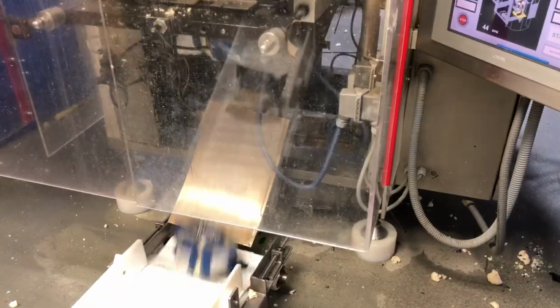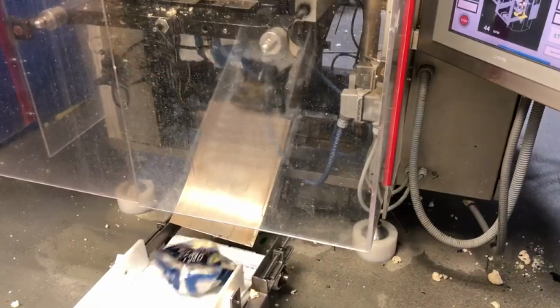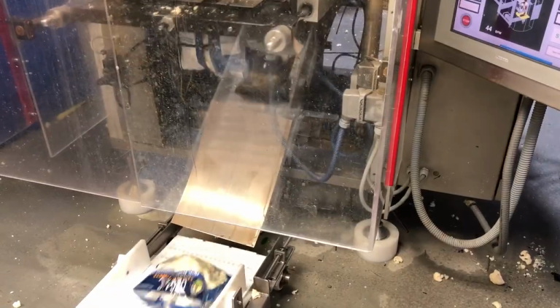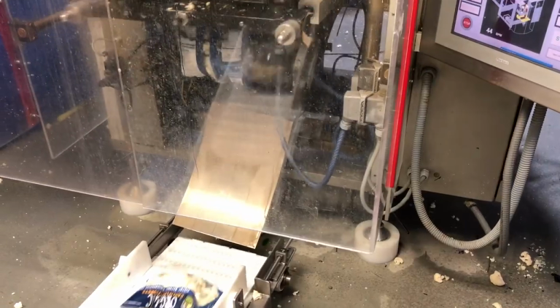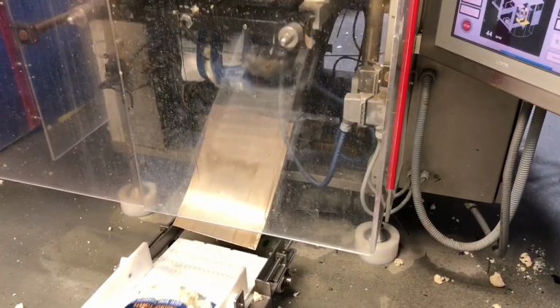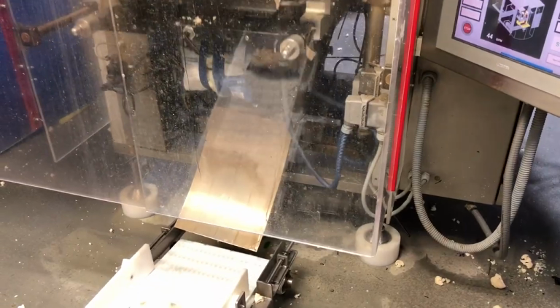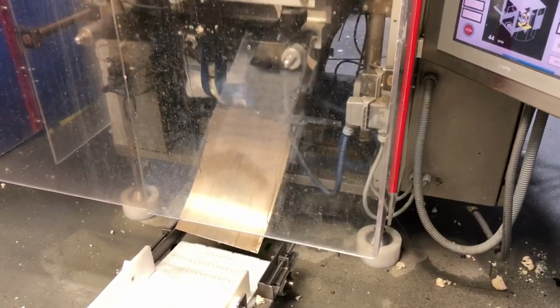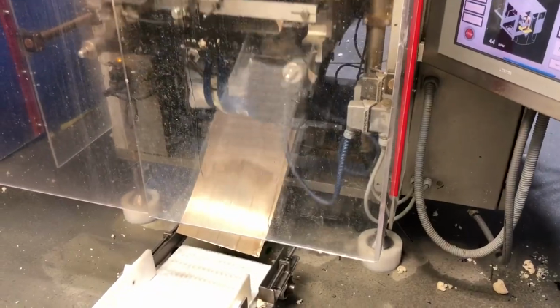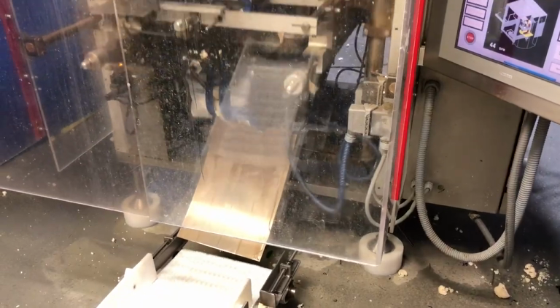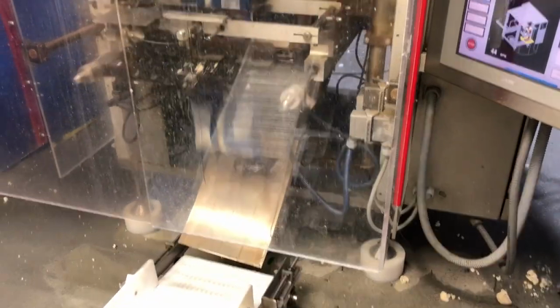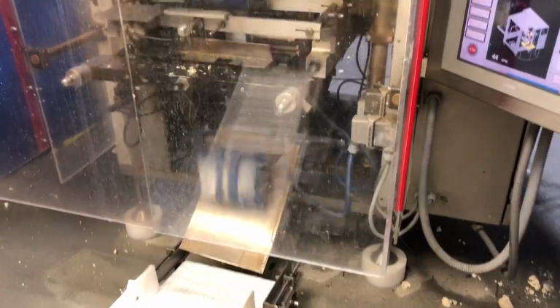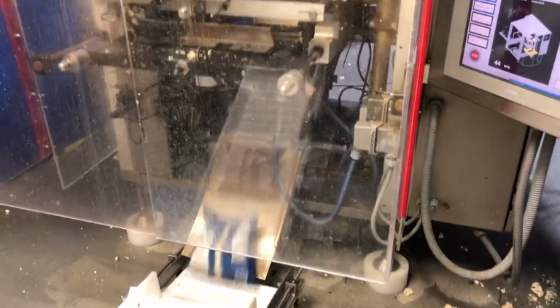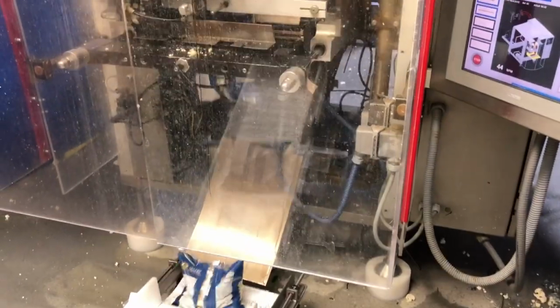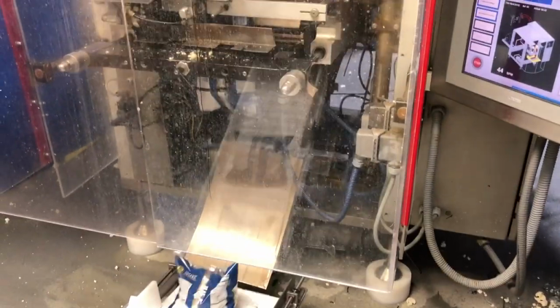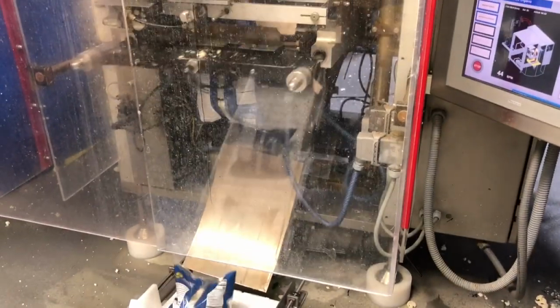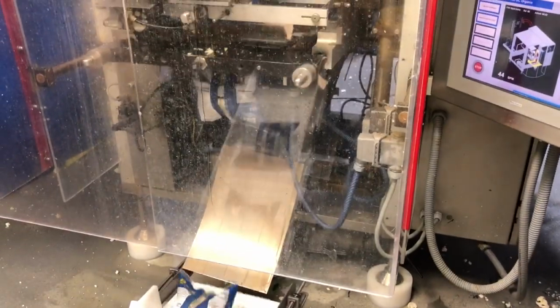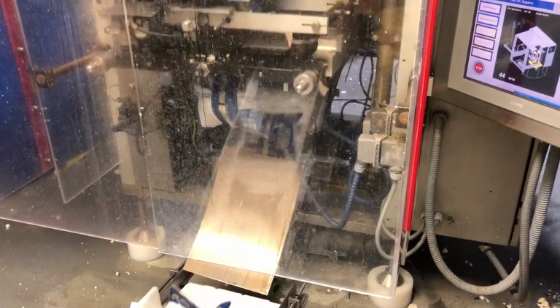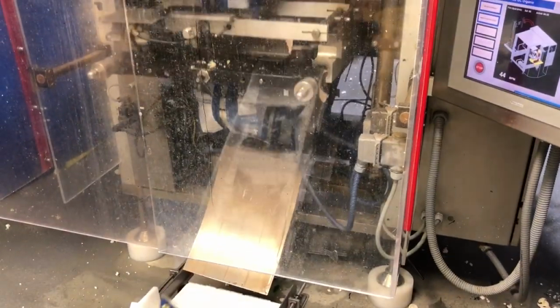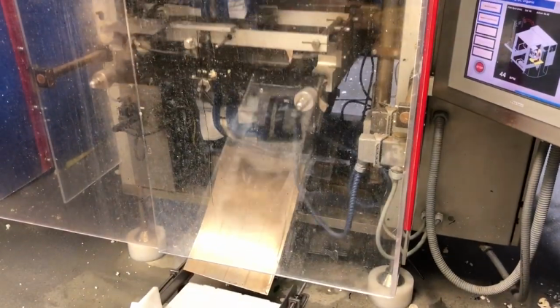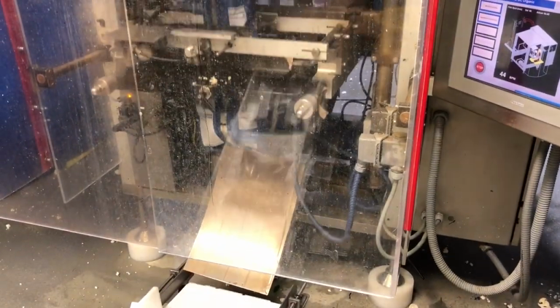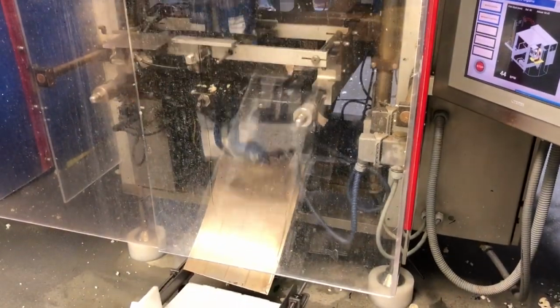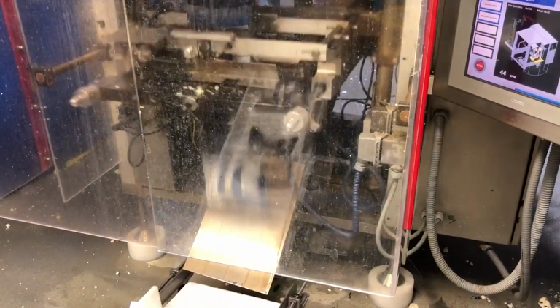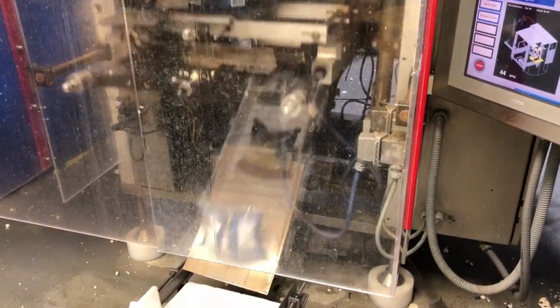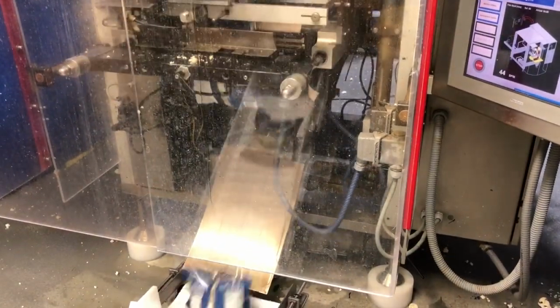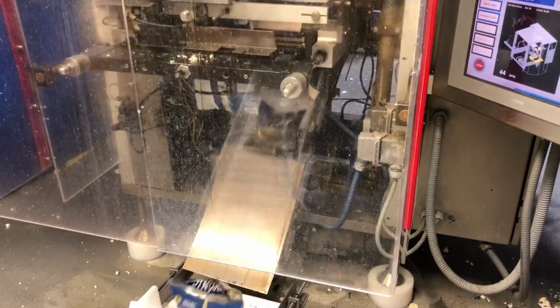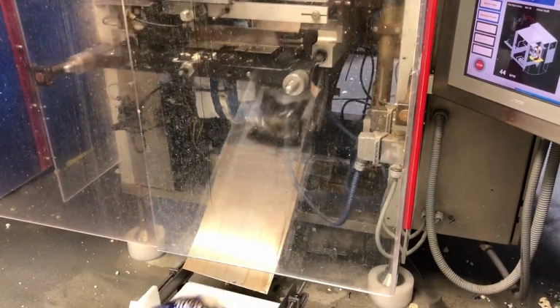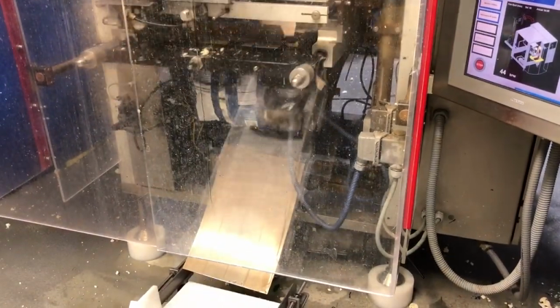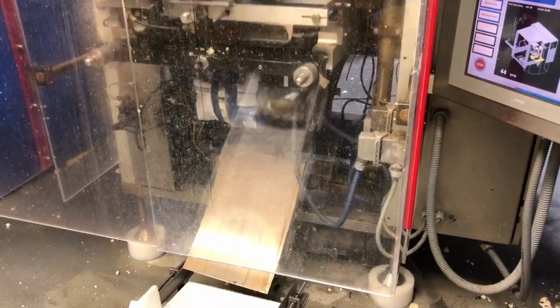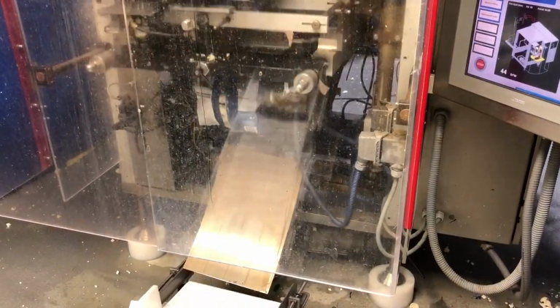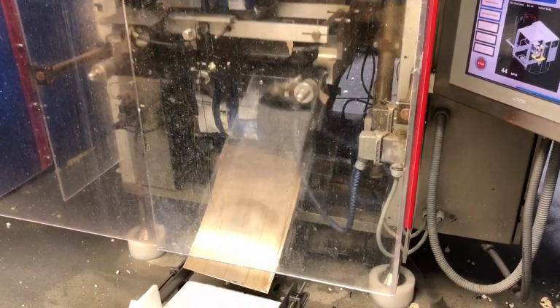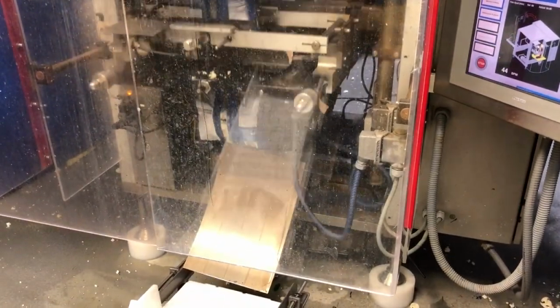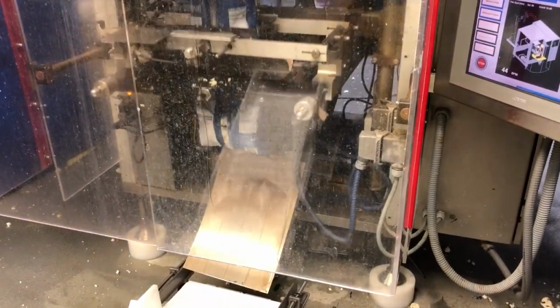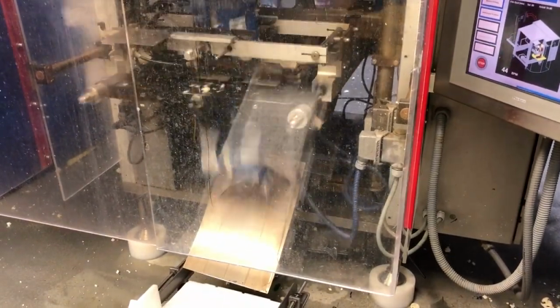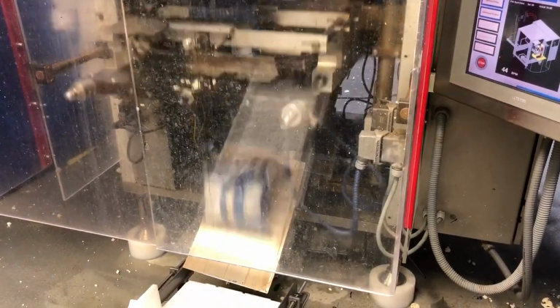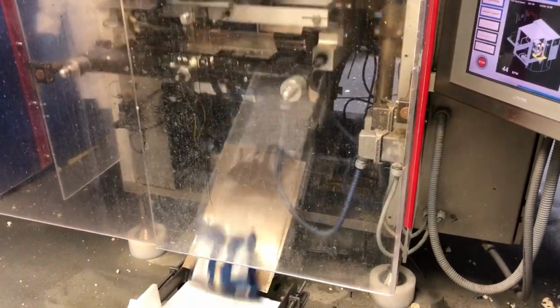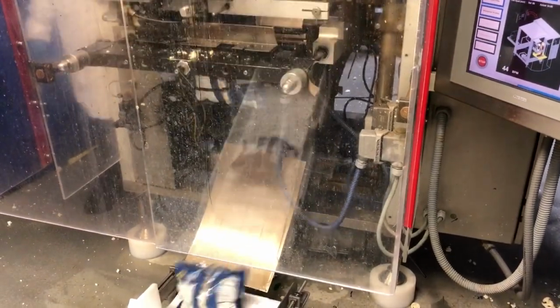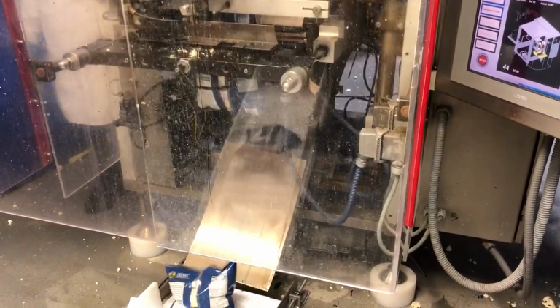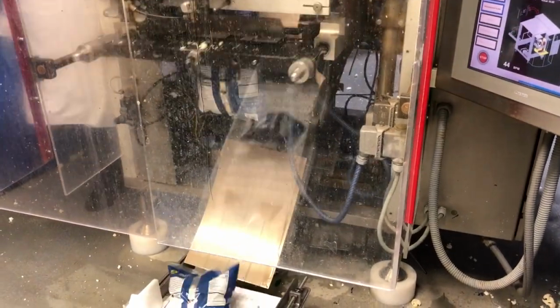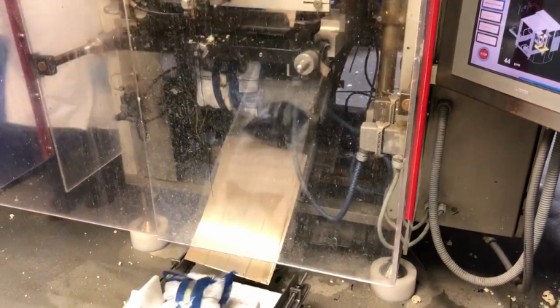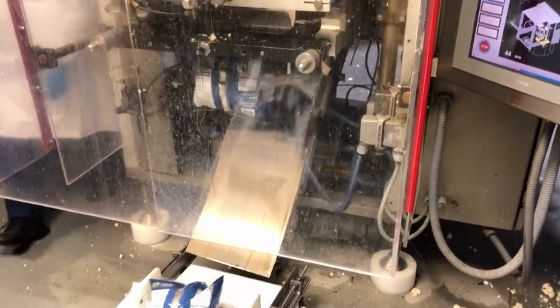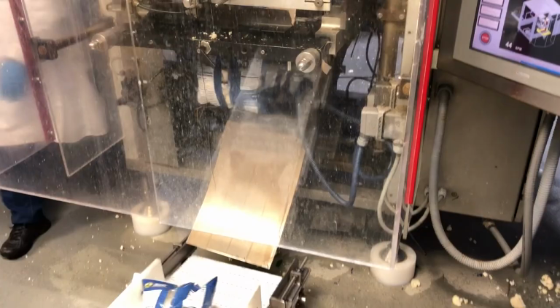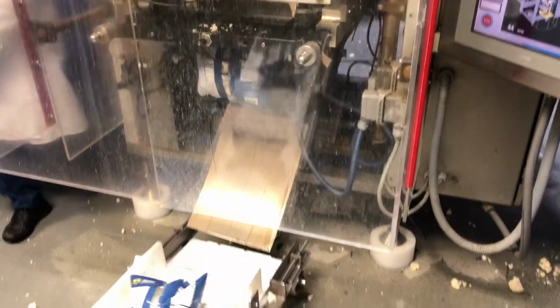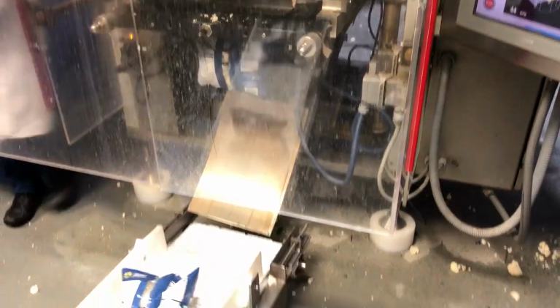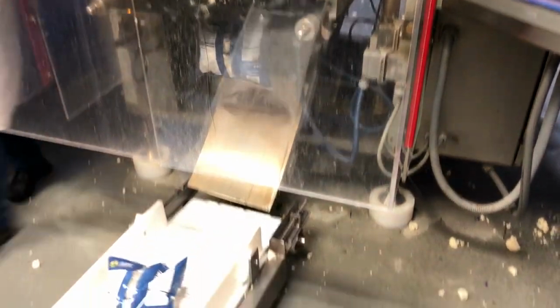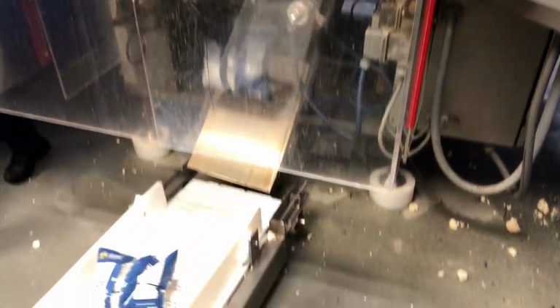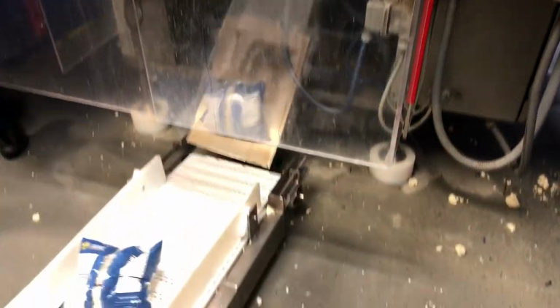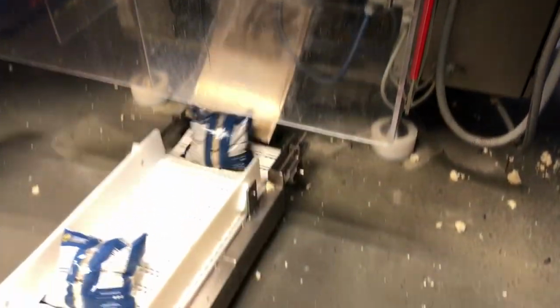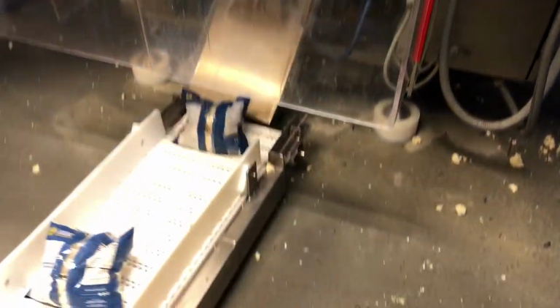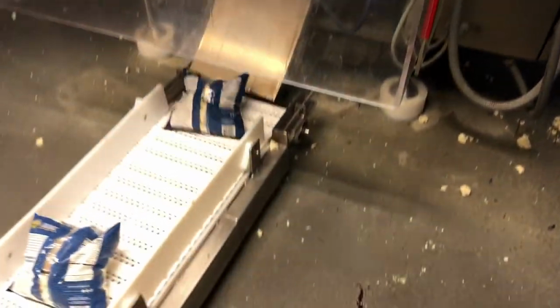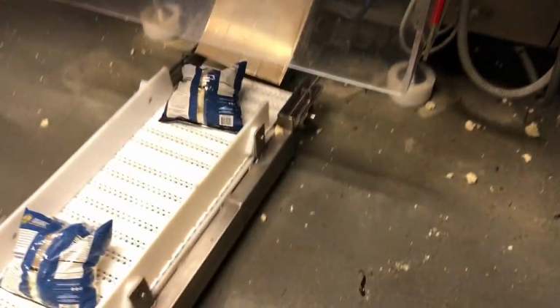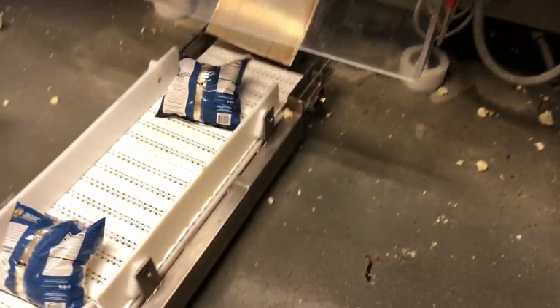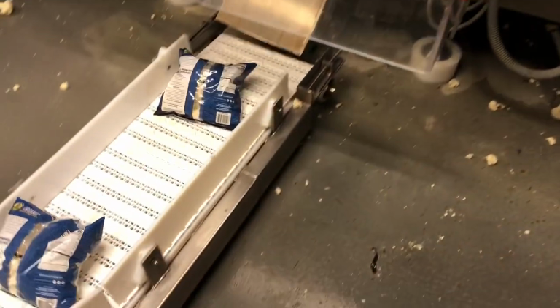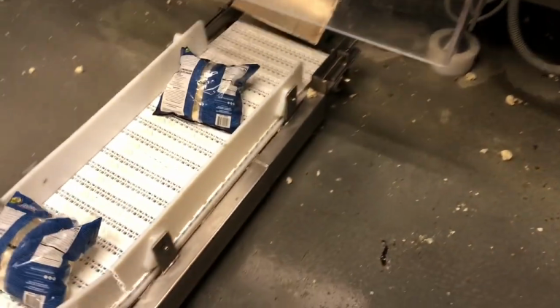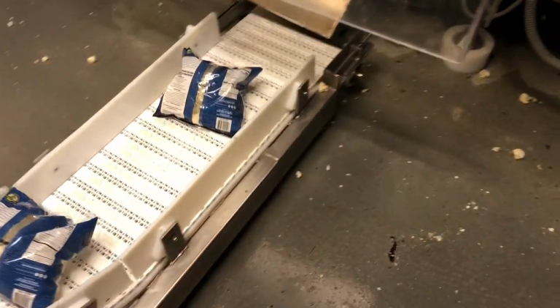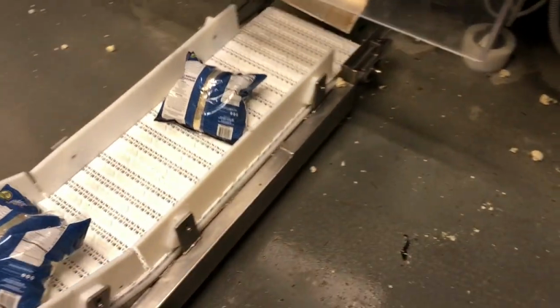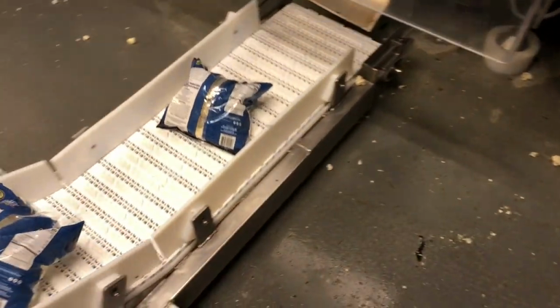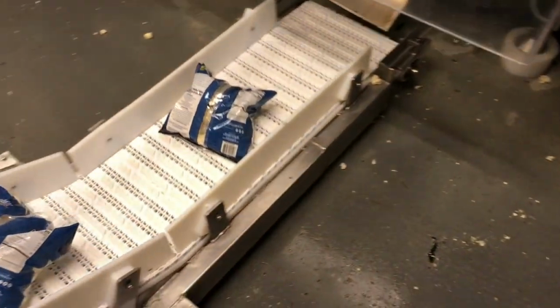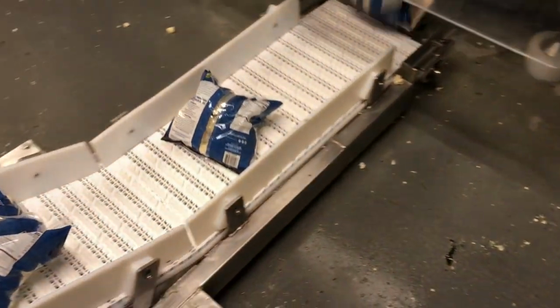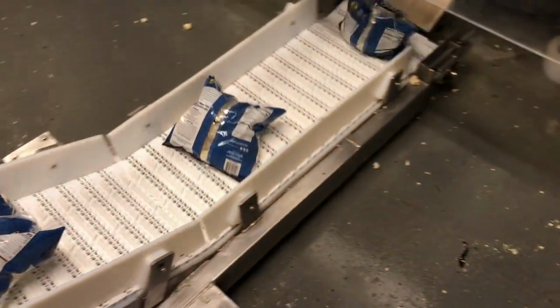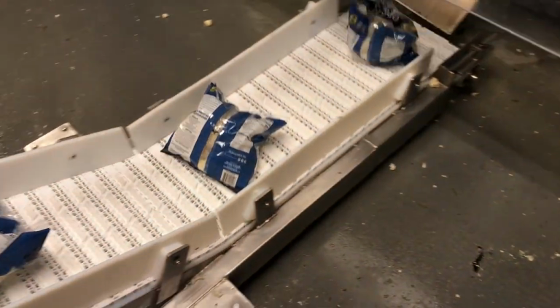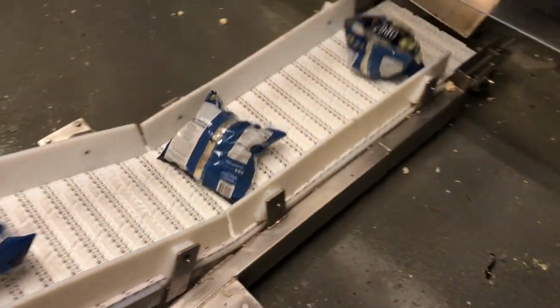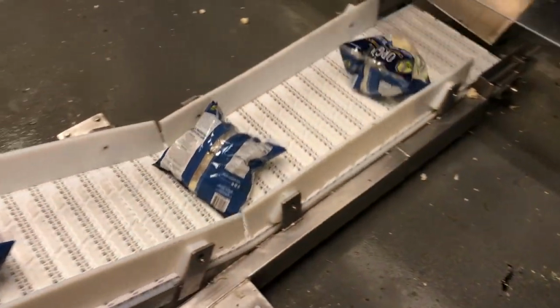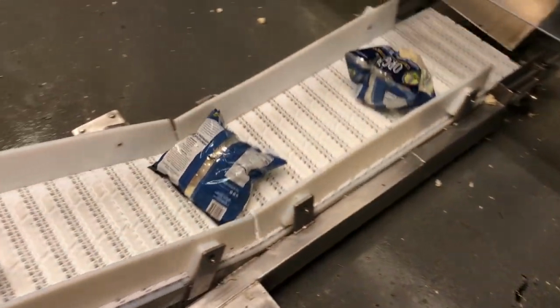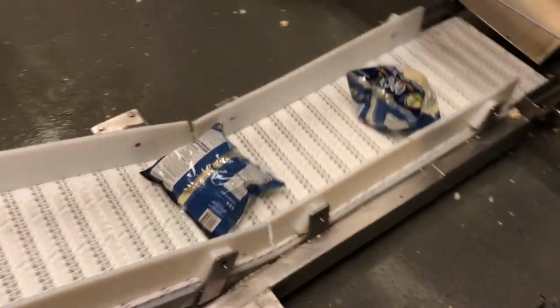The allotted amount then drops down to the automated packing machine where the cauliflower florets are machine packed into bags and sealed.